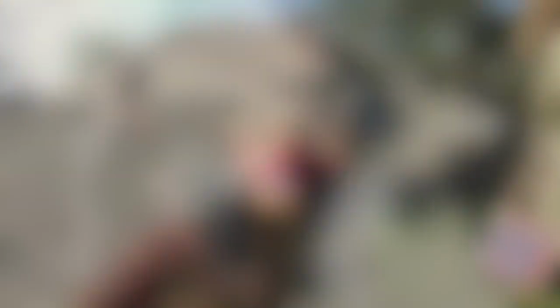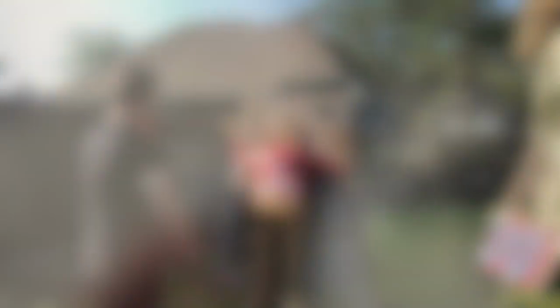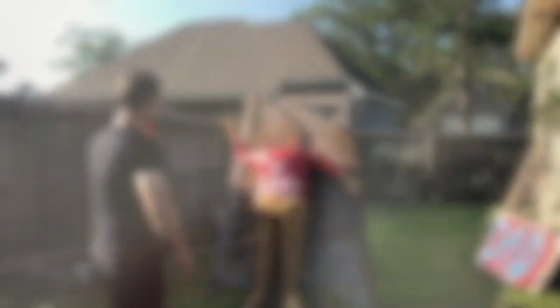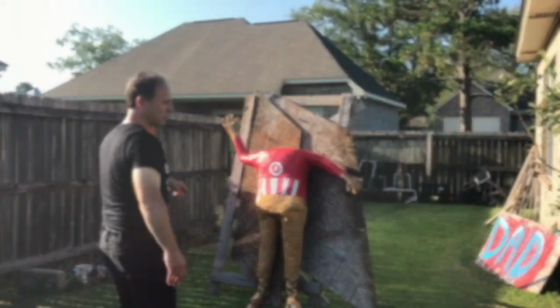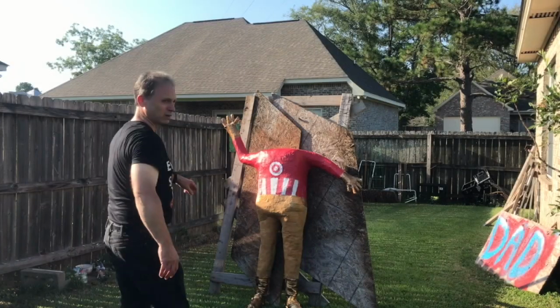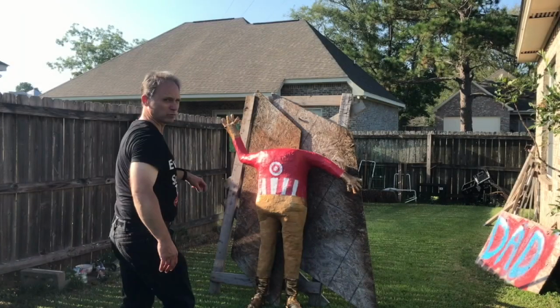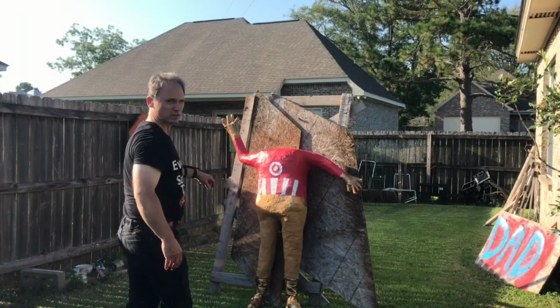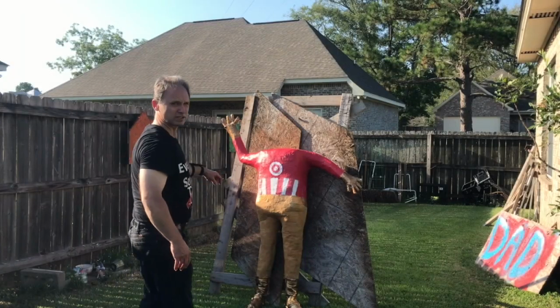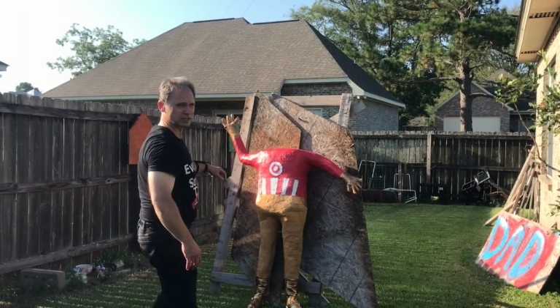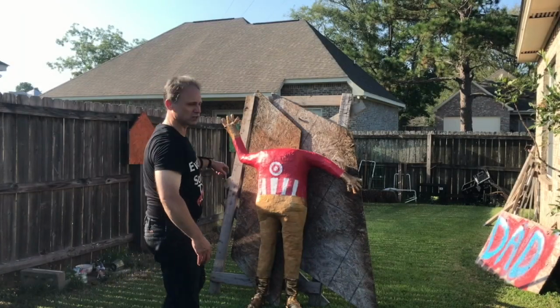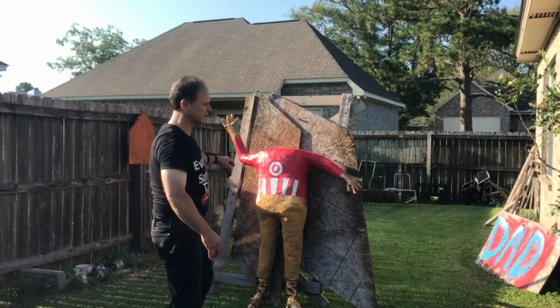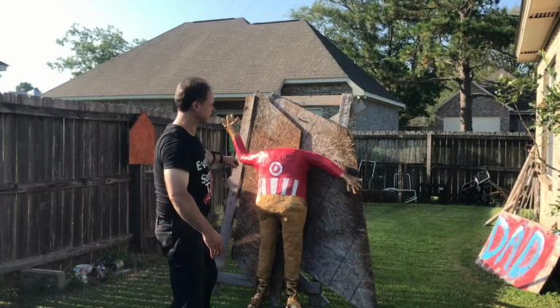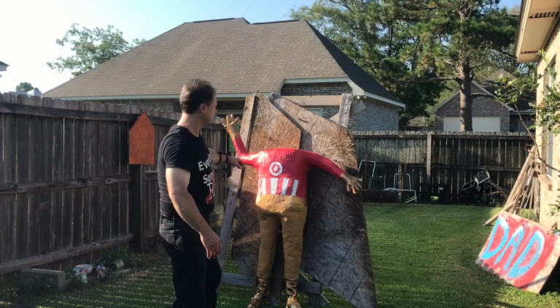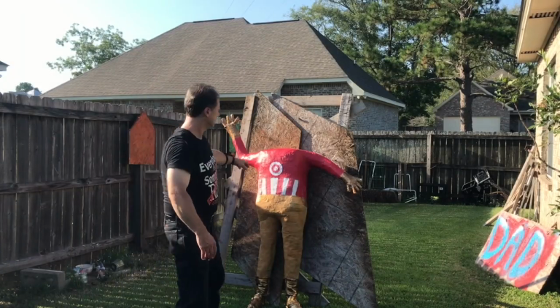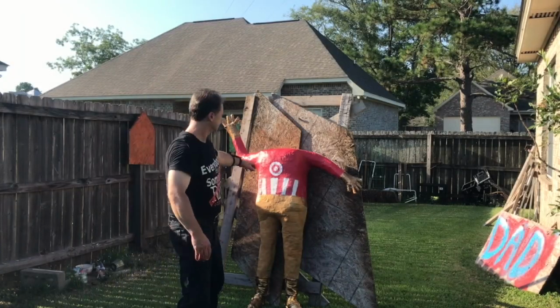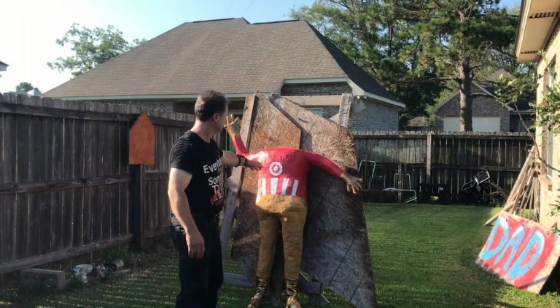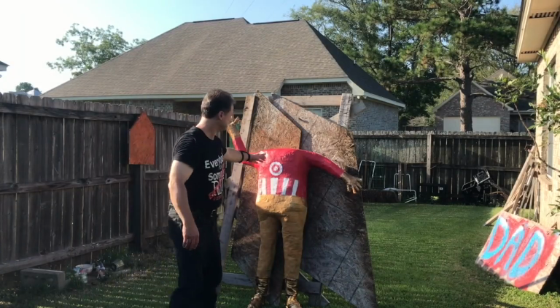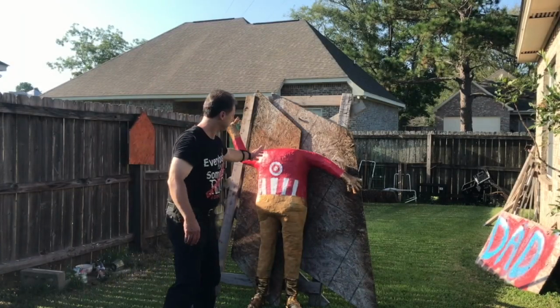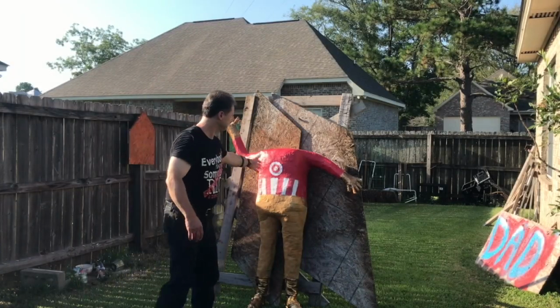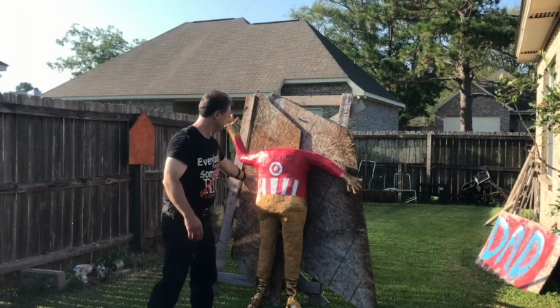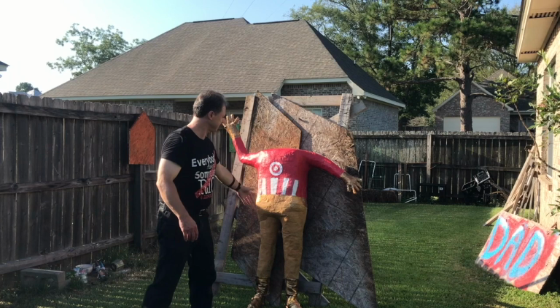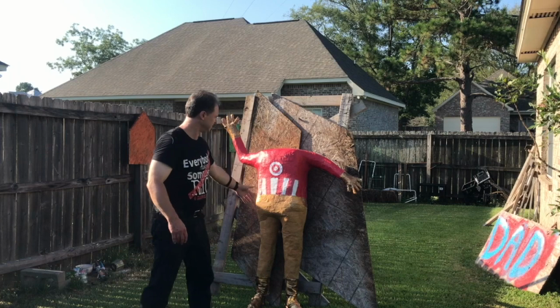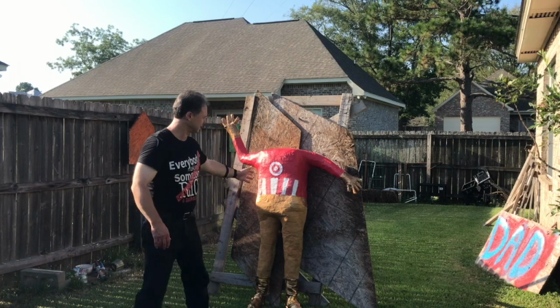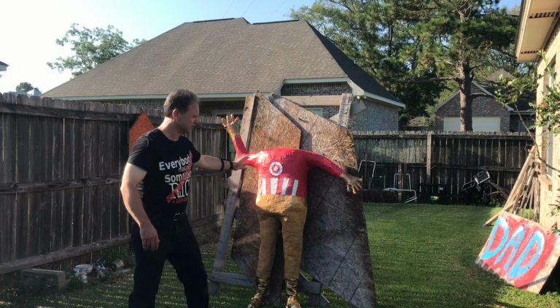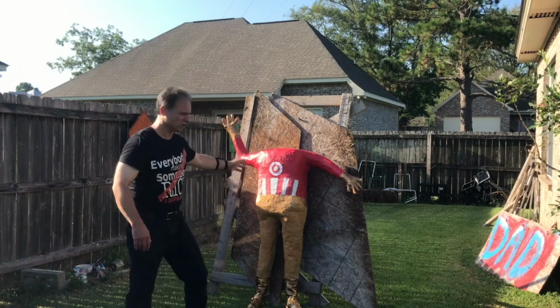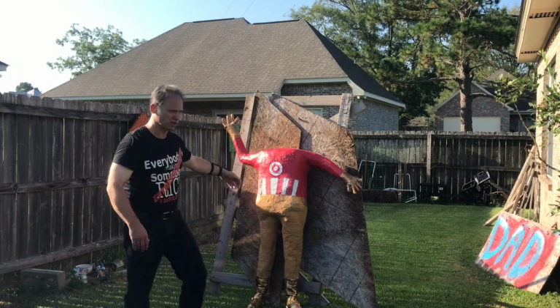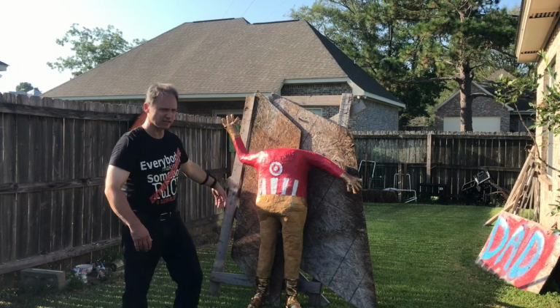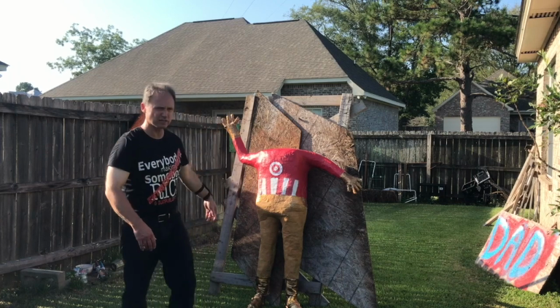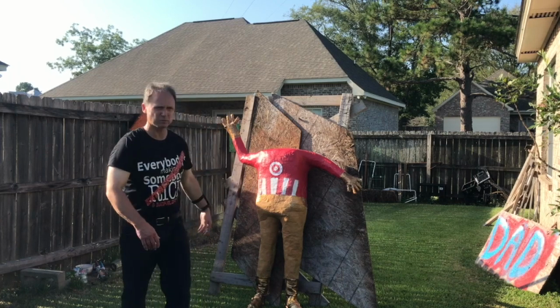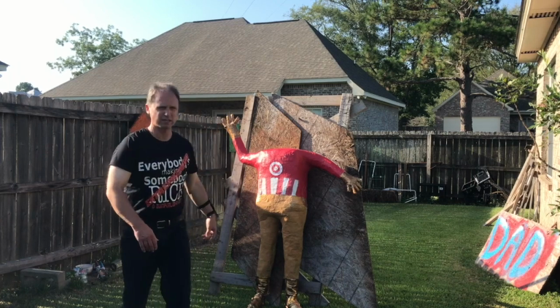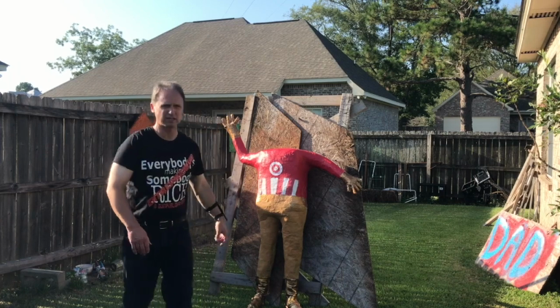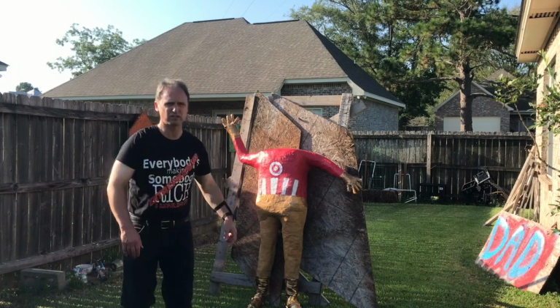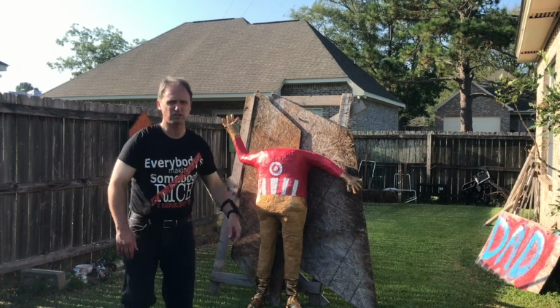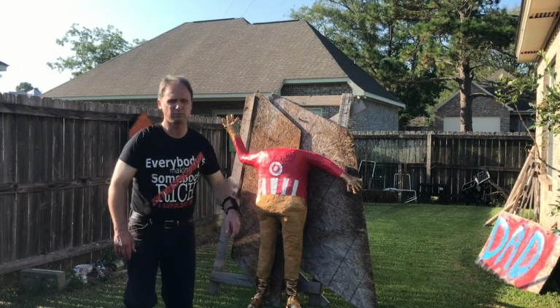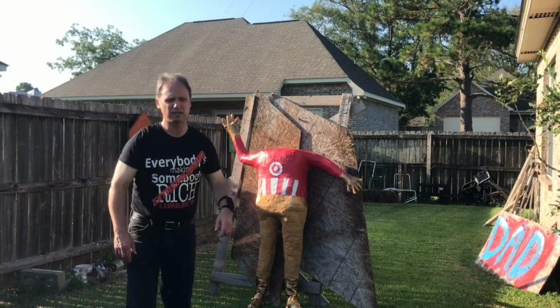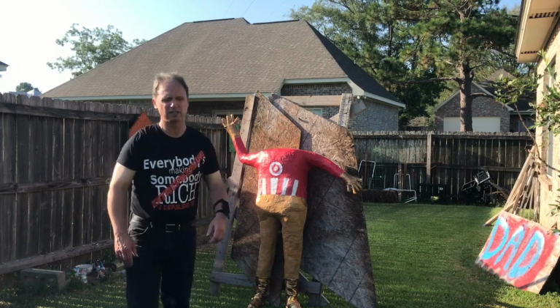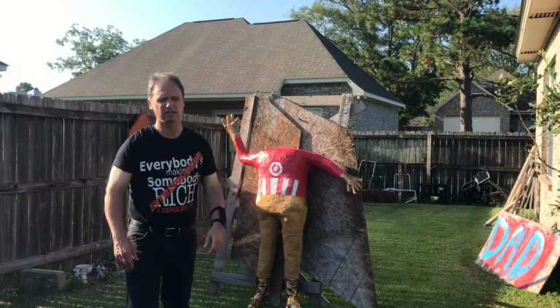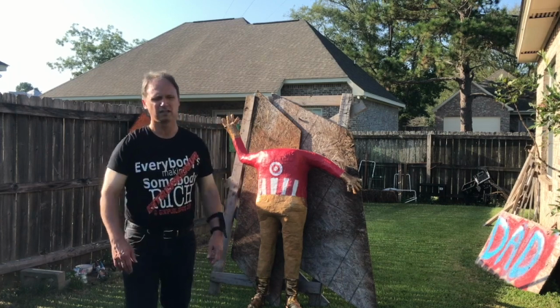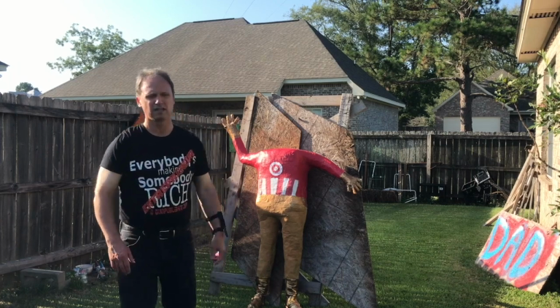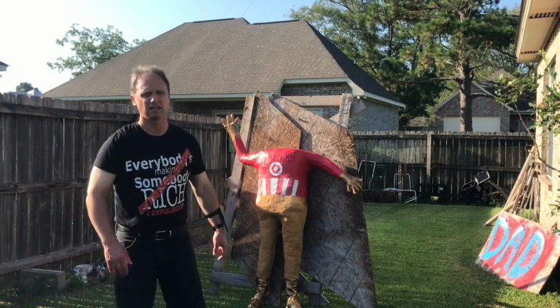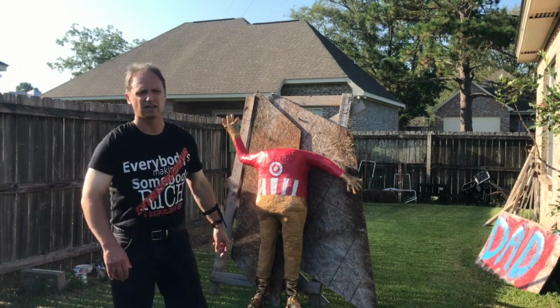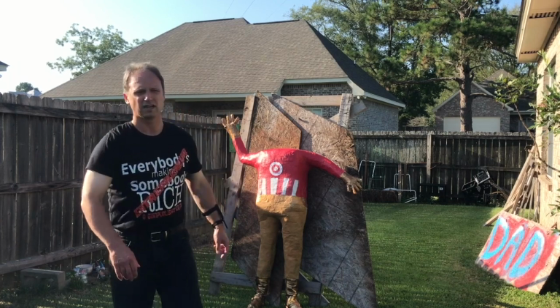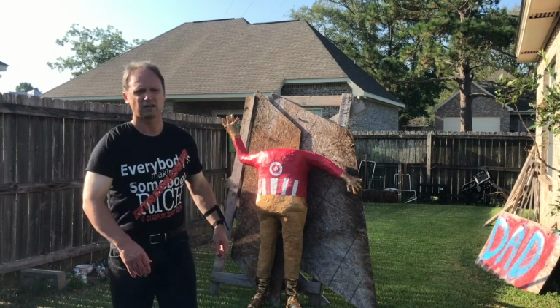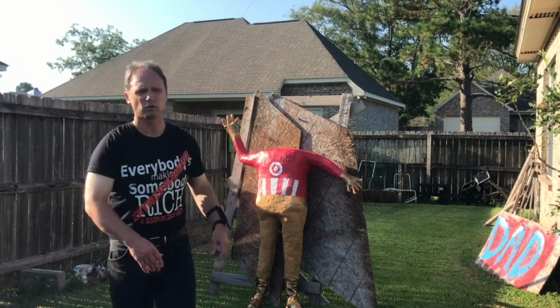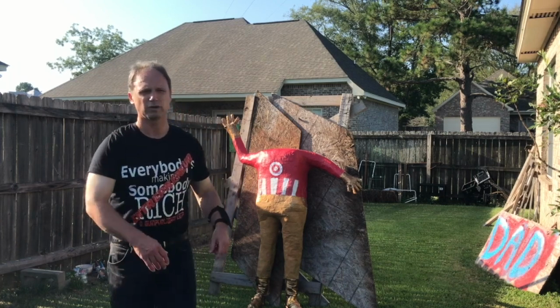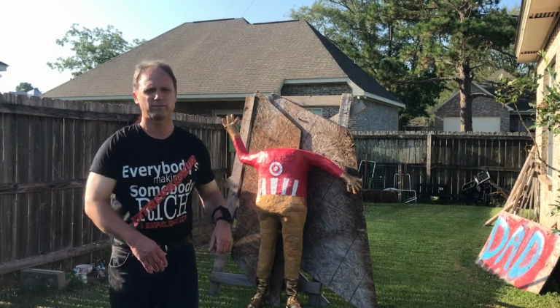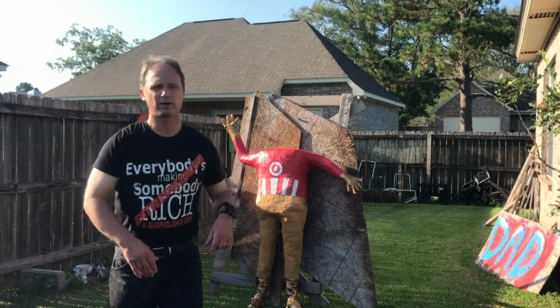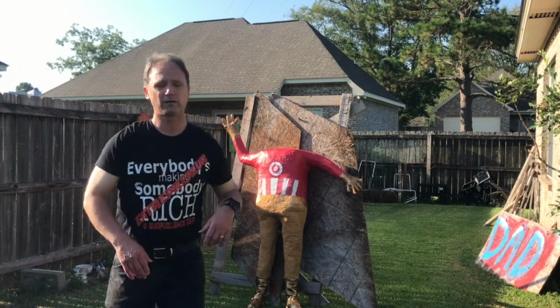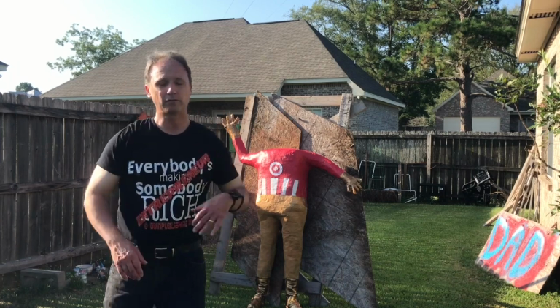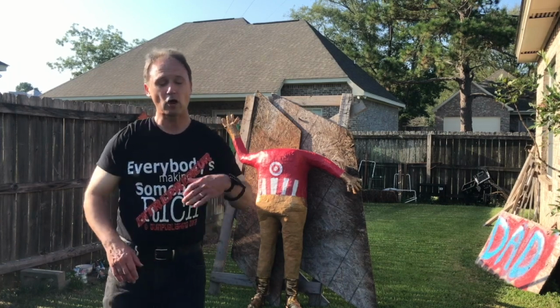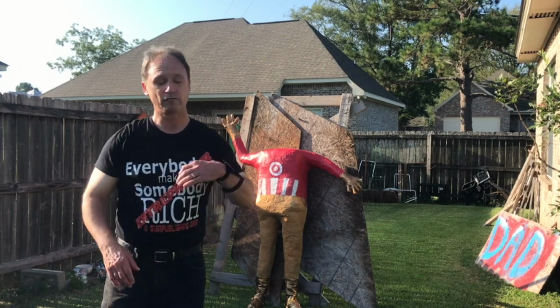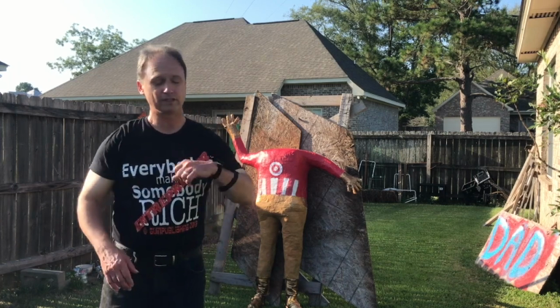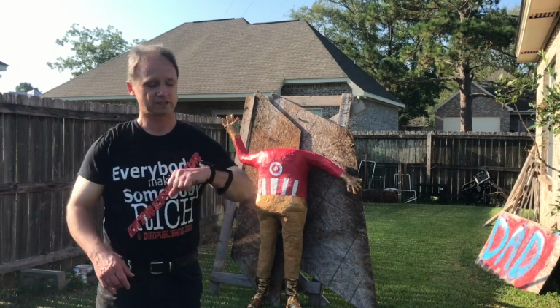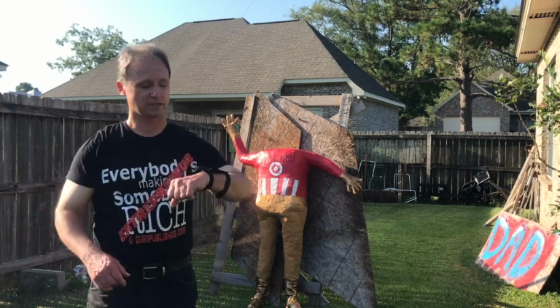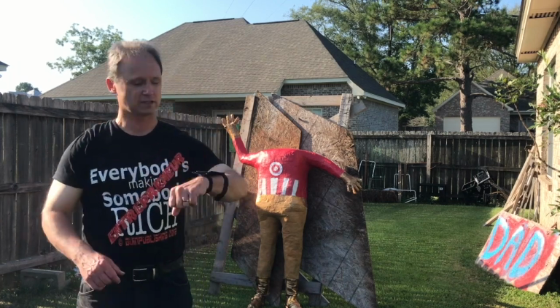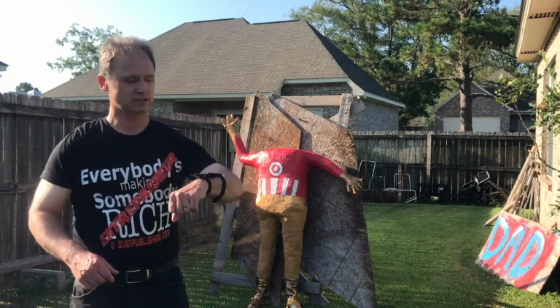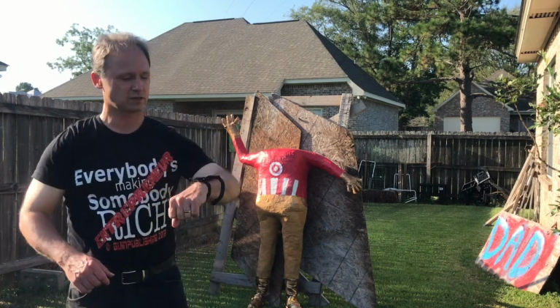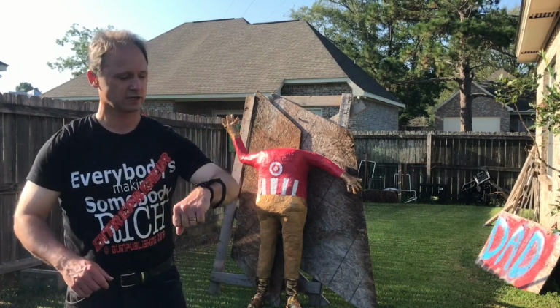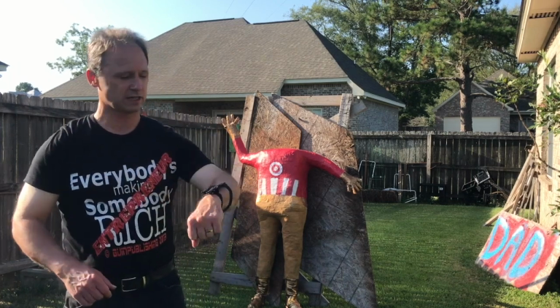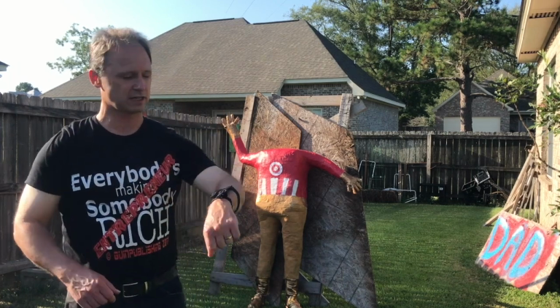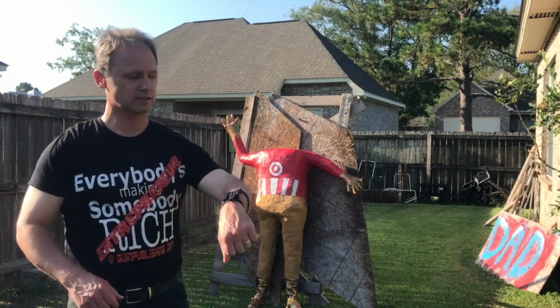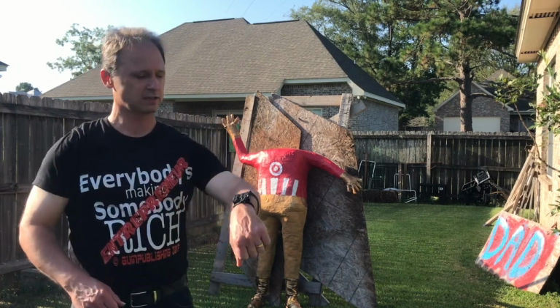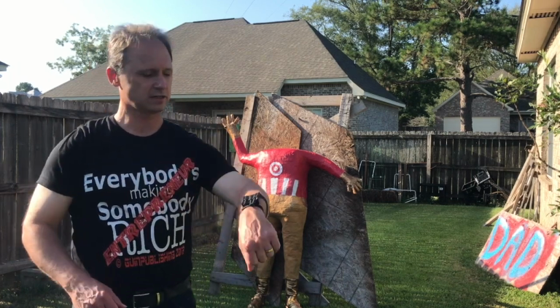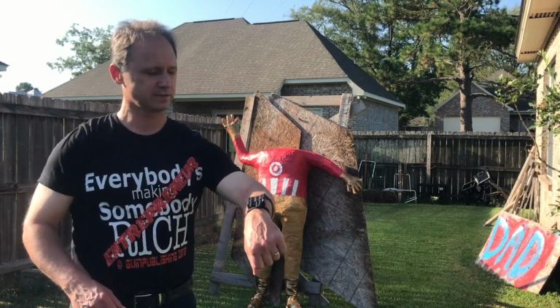My wife works at Target and this is a Target display that she made. No offense against Target — I like Target.